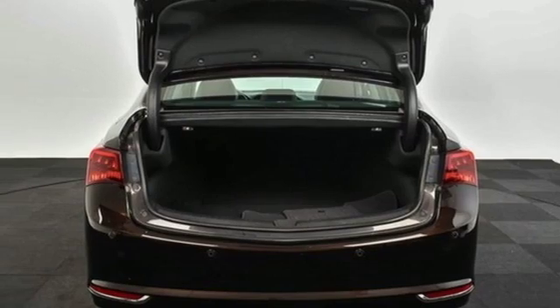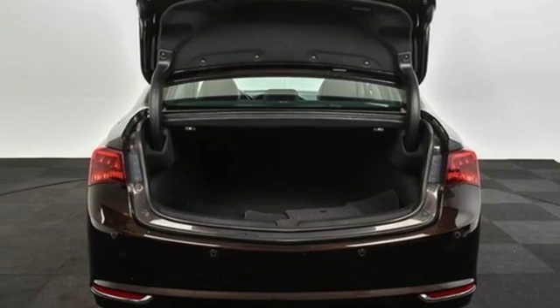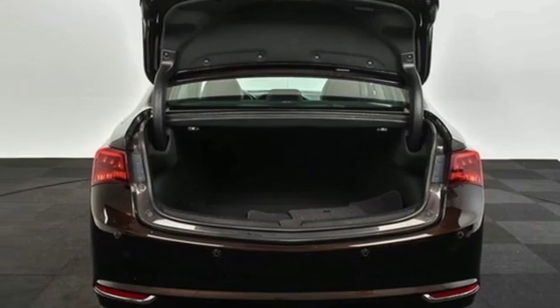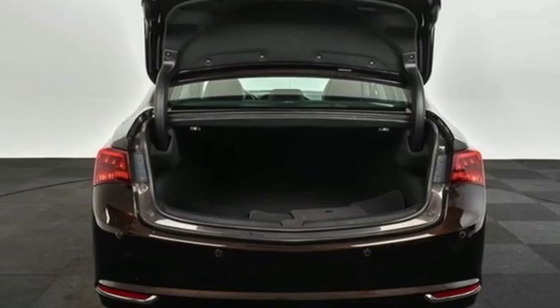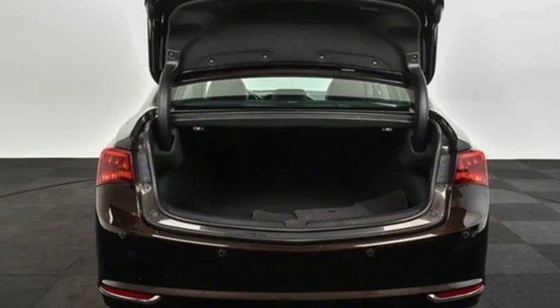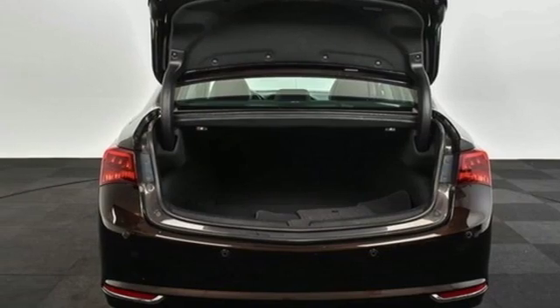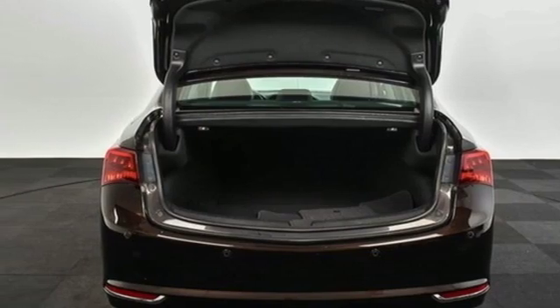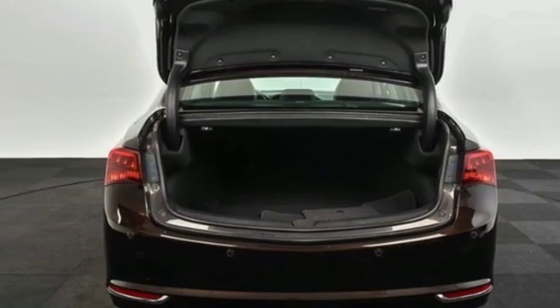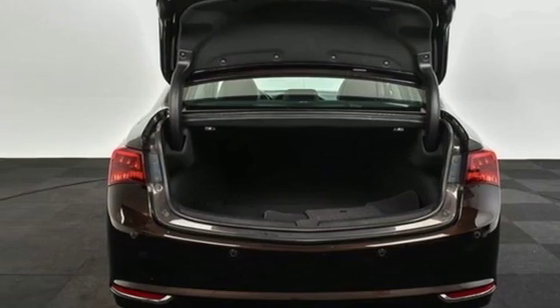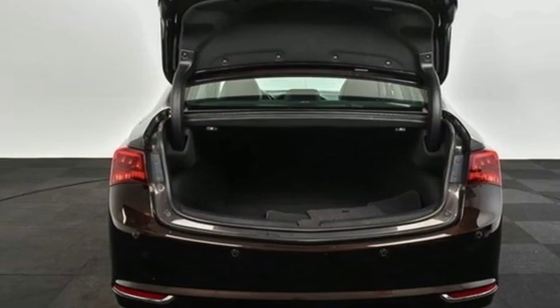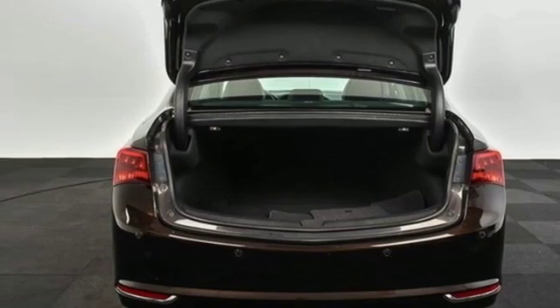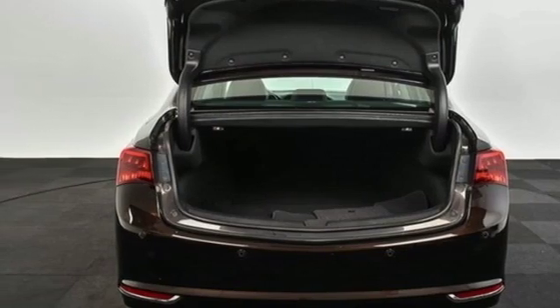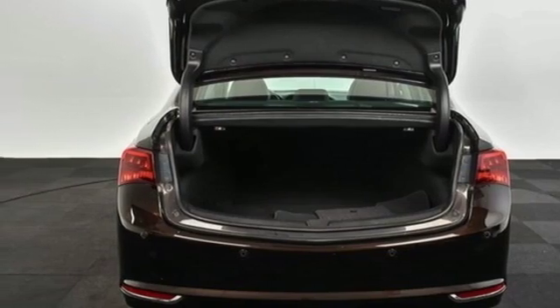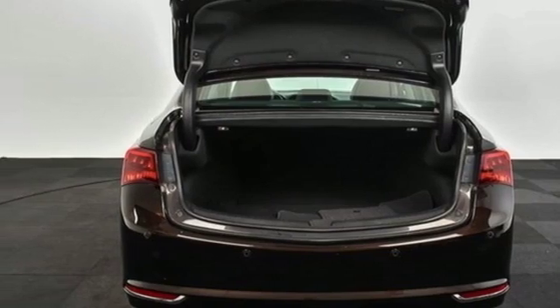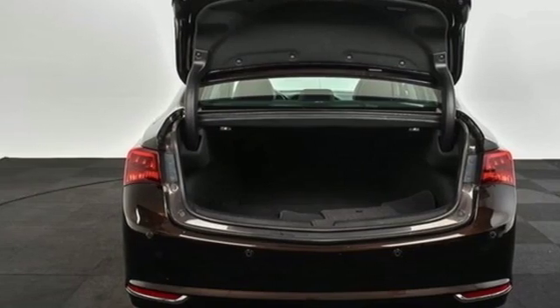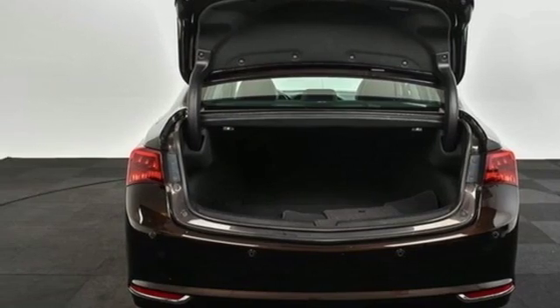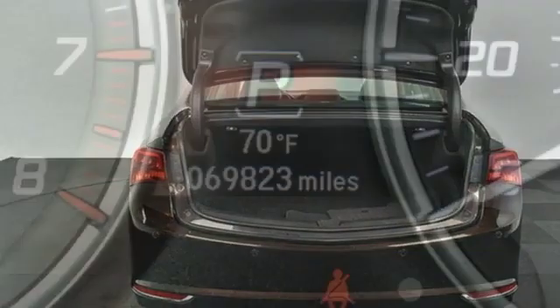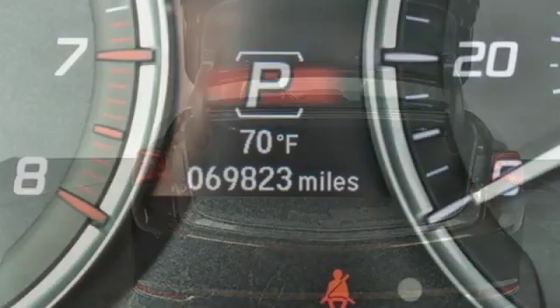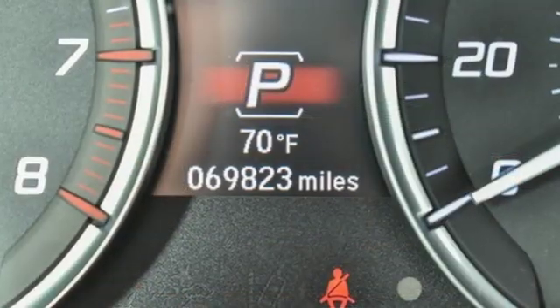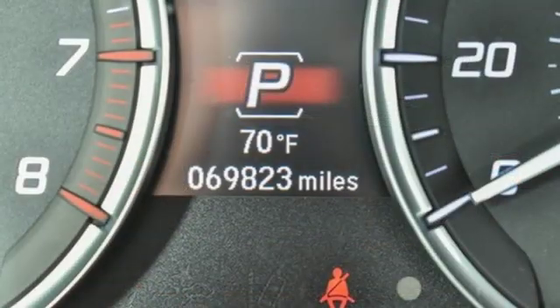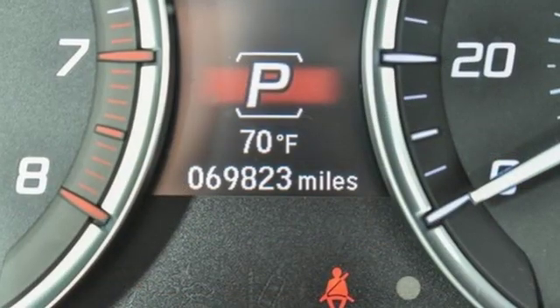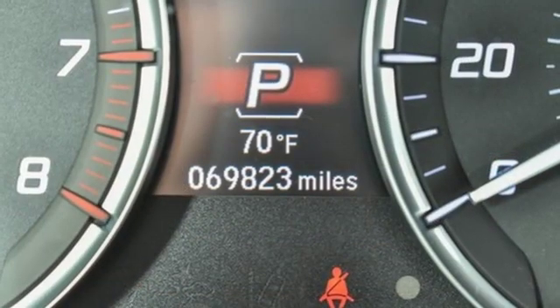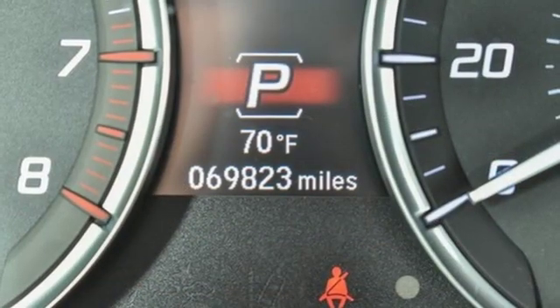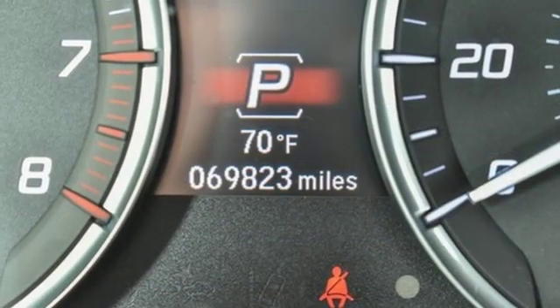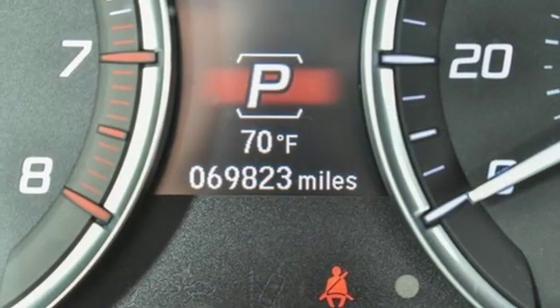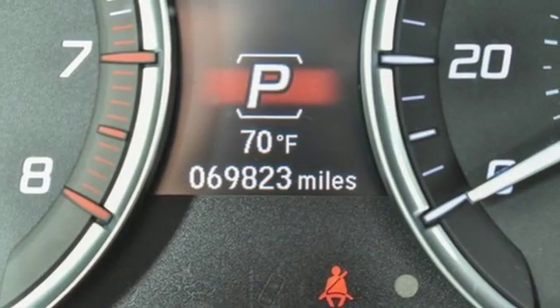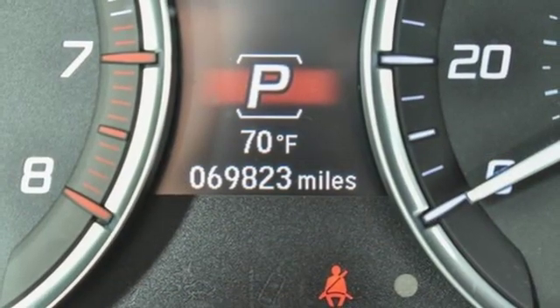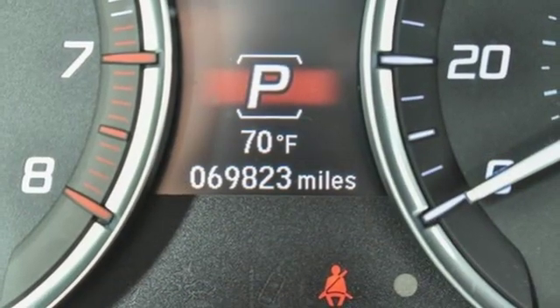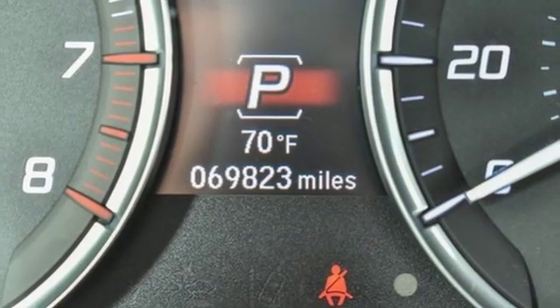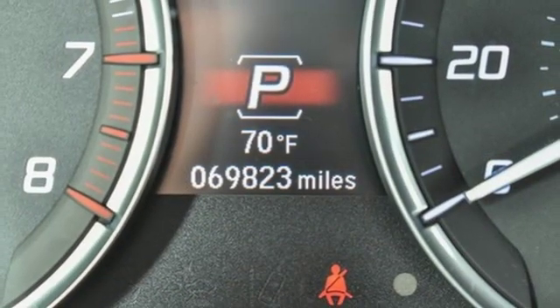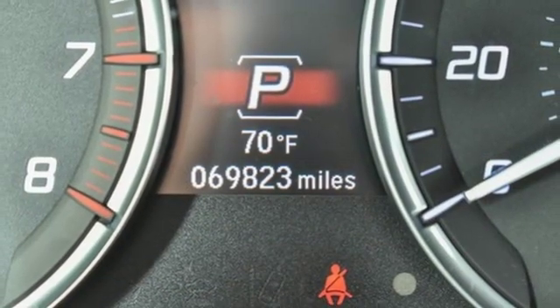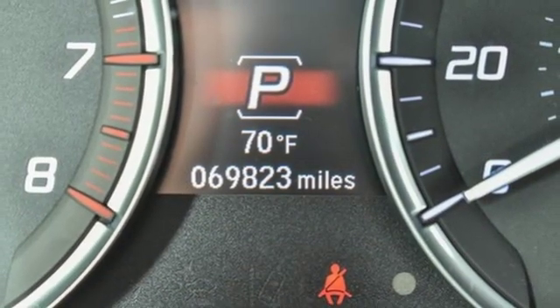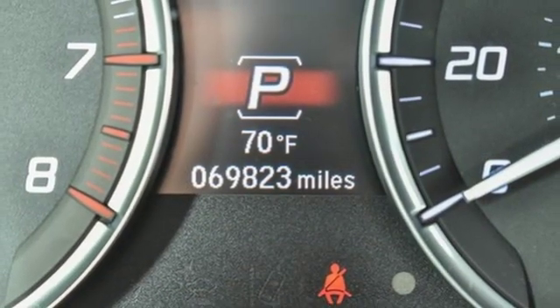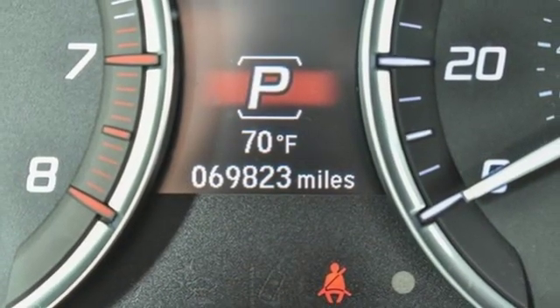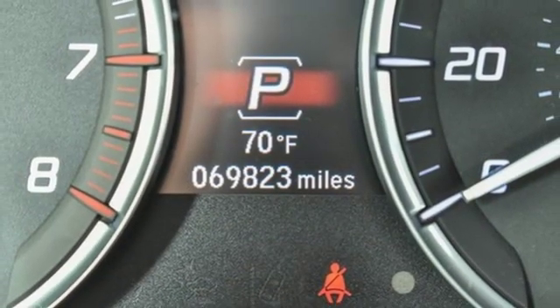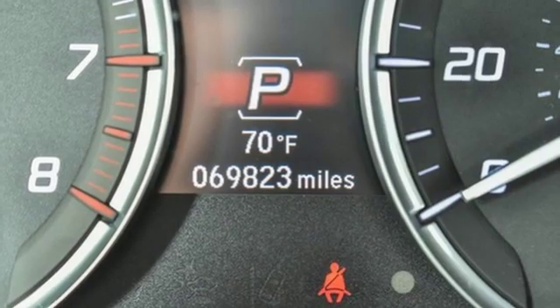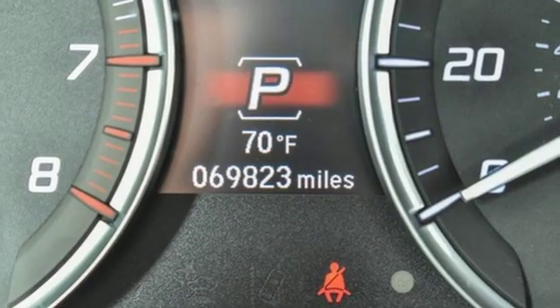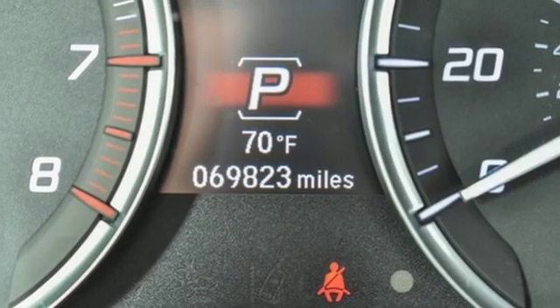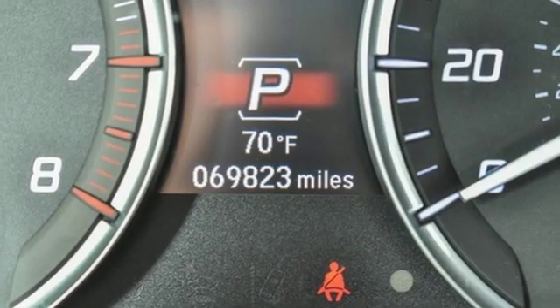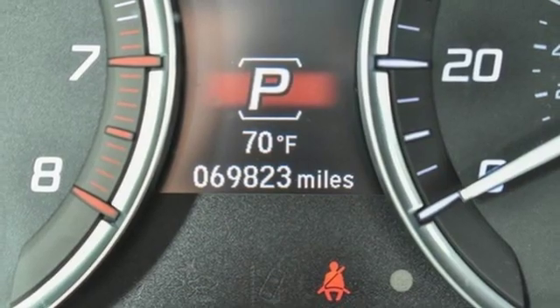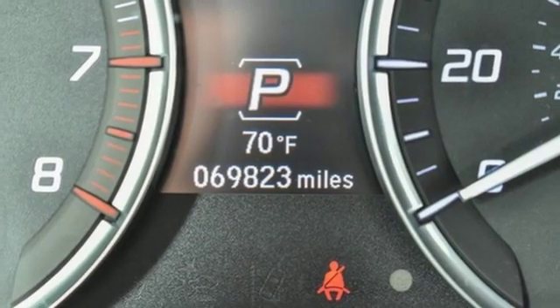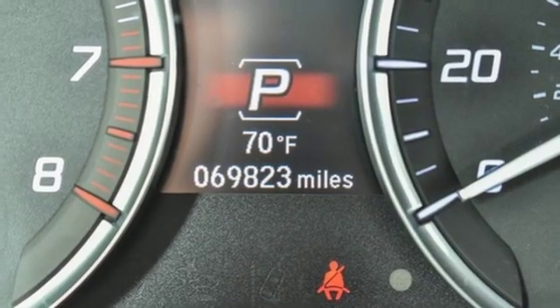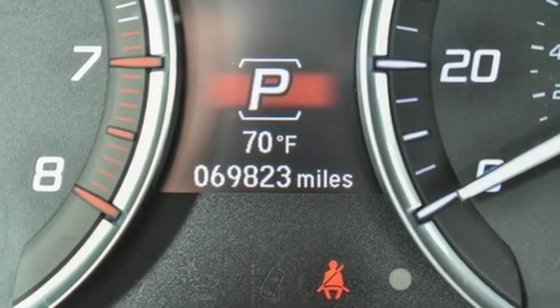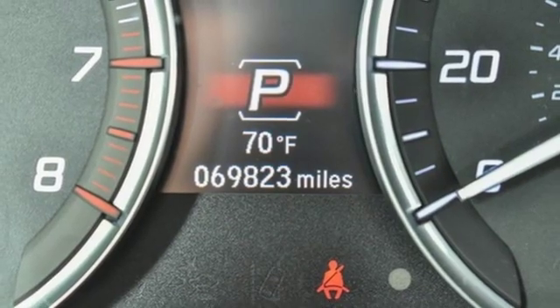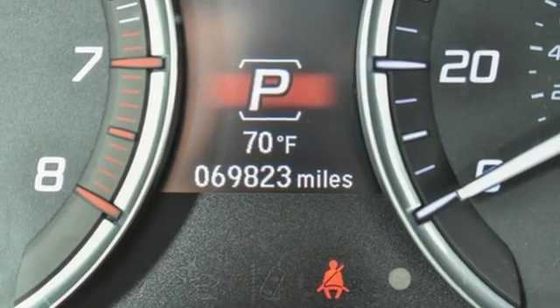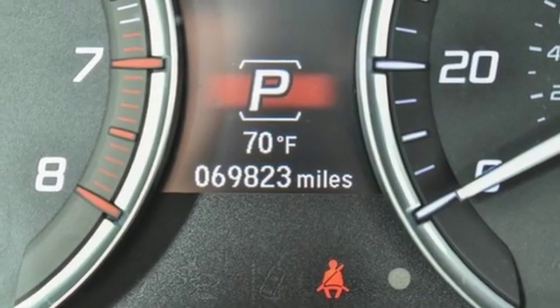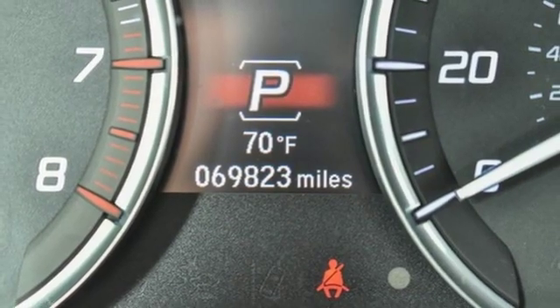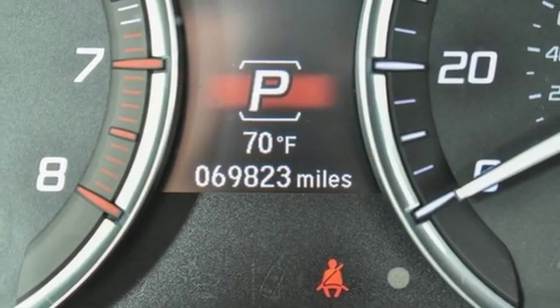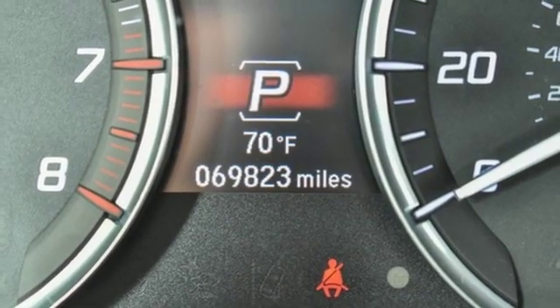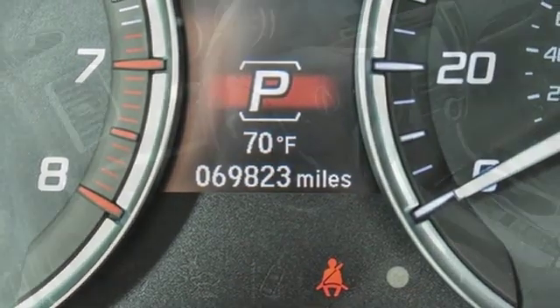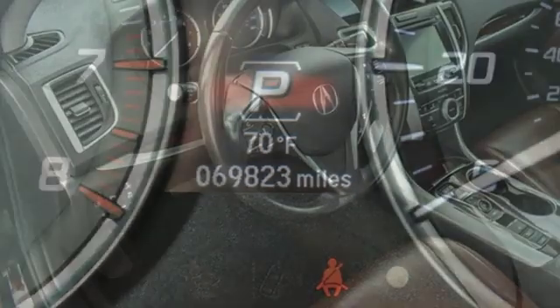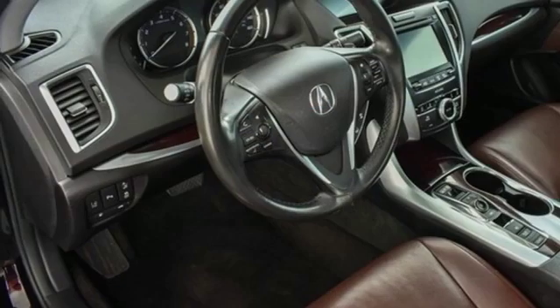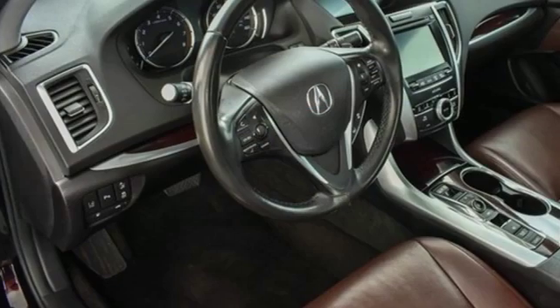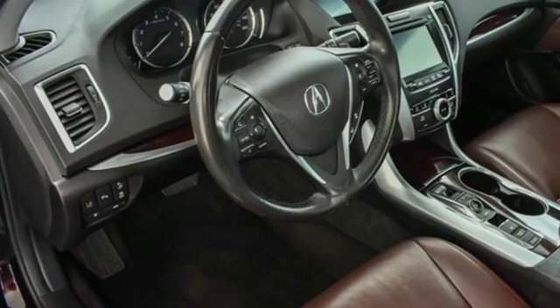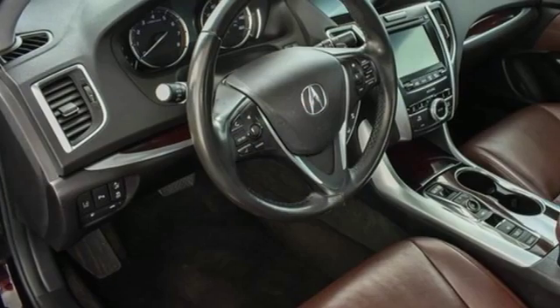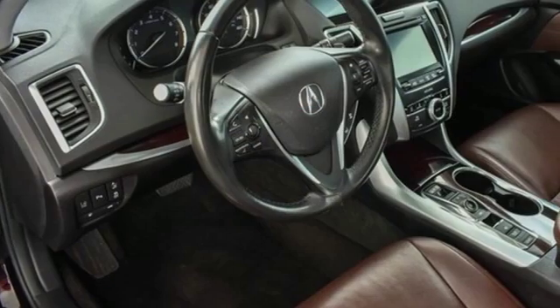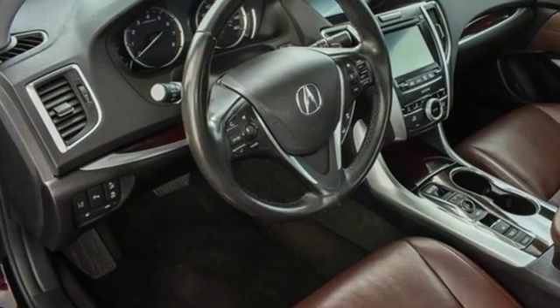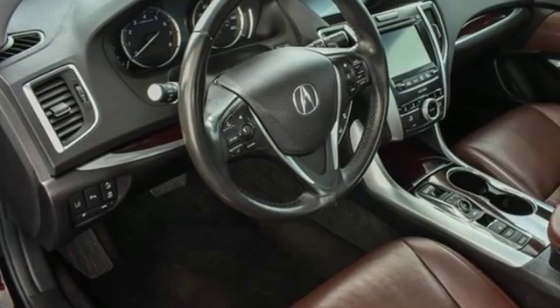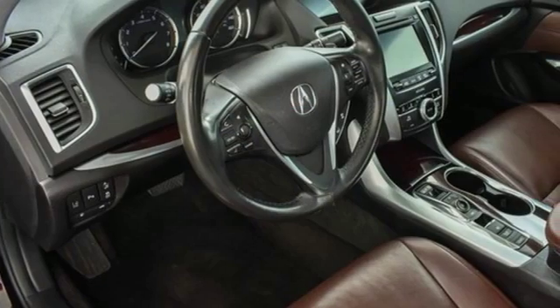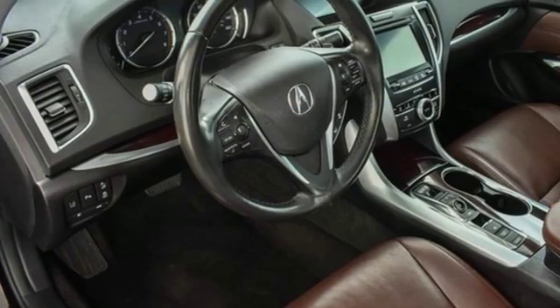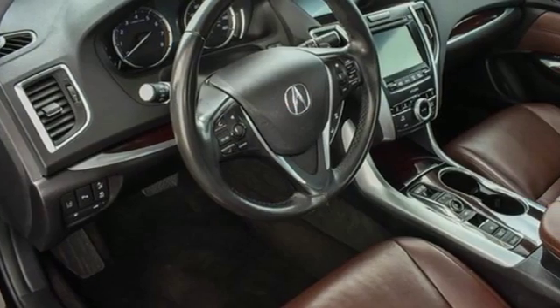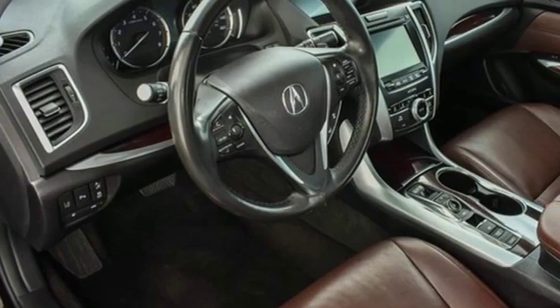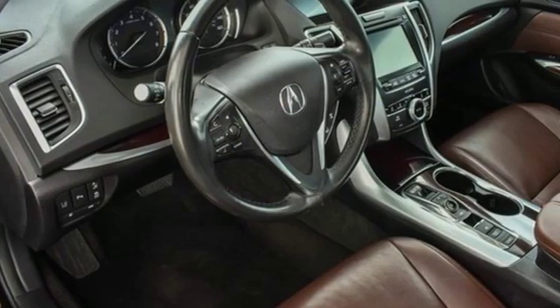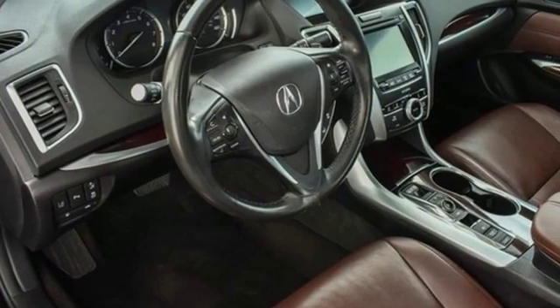Automatic suspension management, auto dimming rear view mirror and front heated and ventilated leather bucket seats.